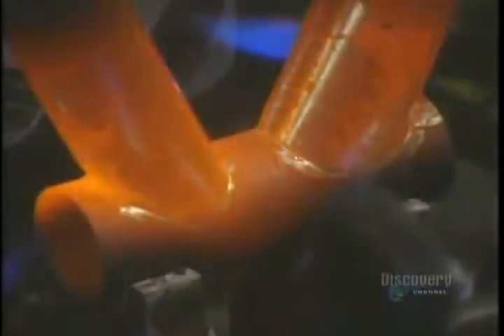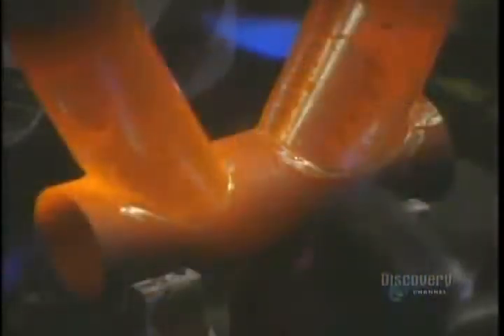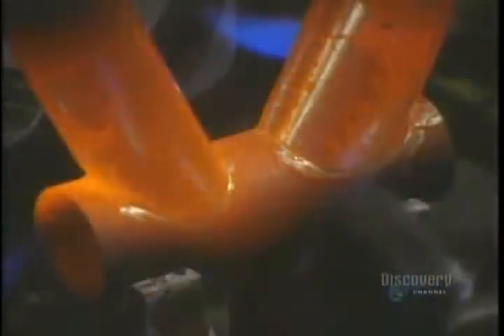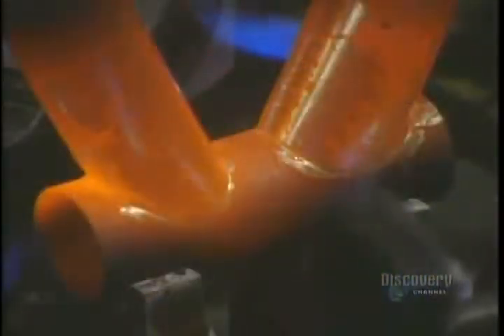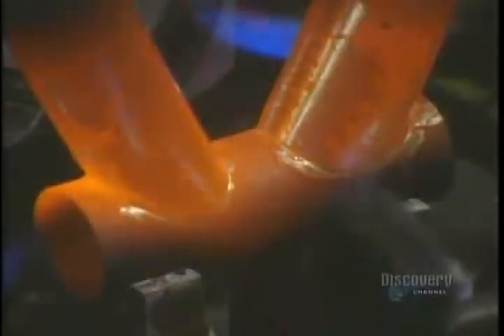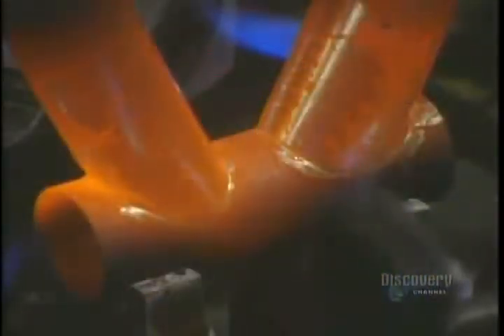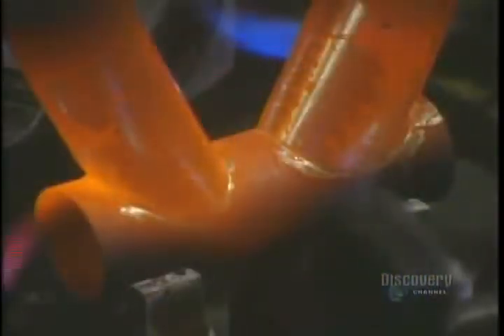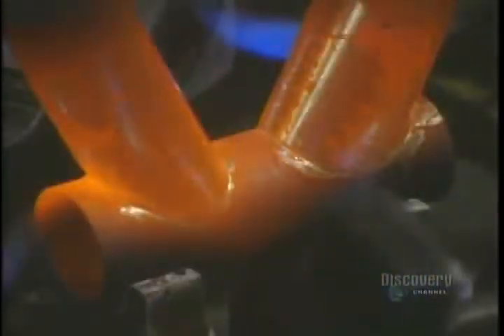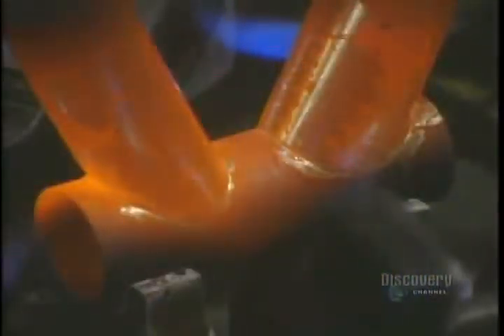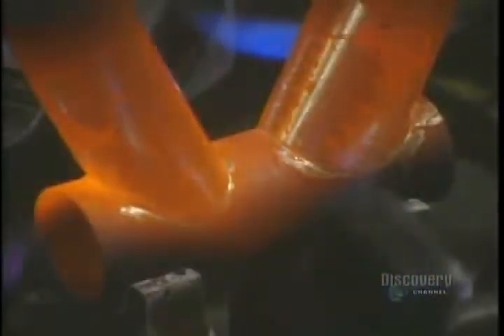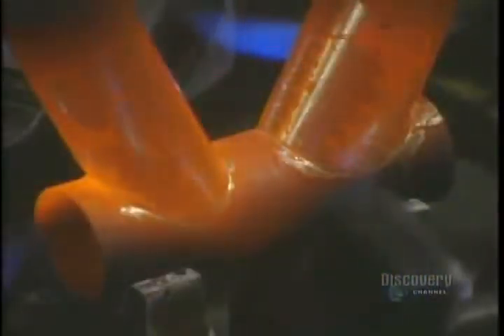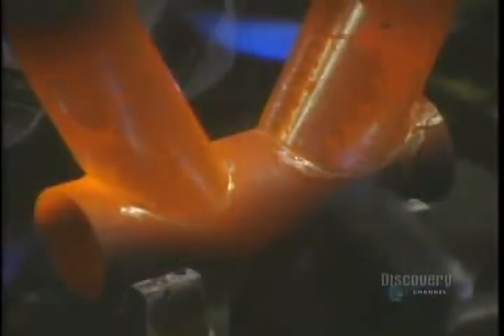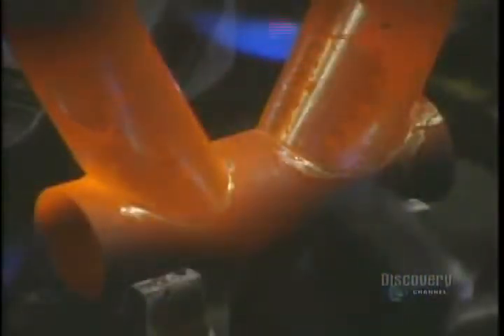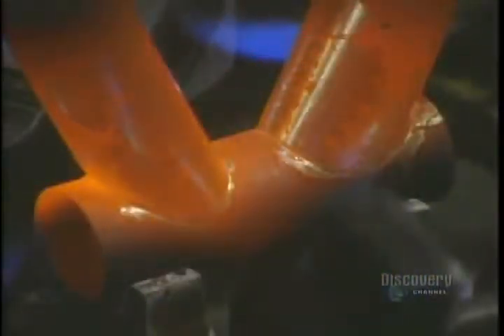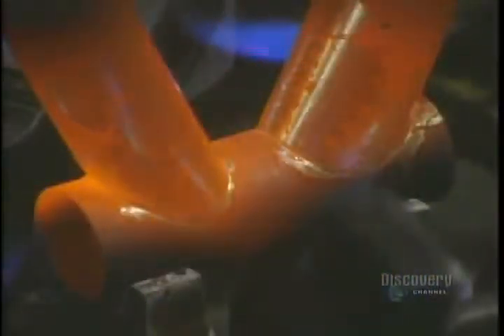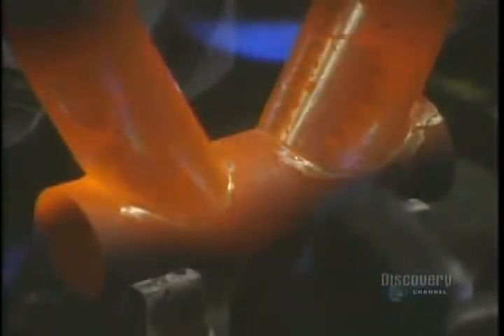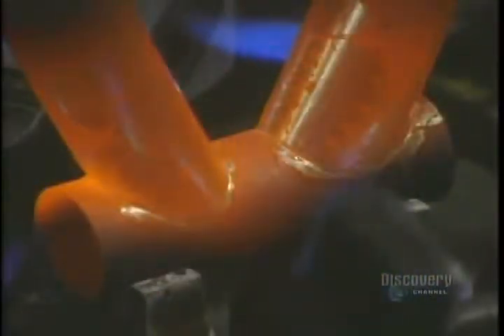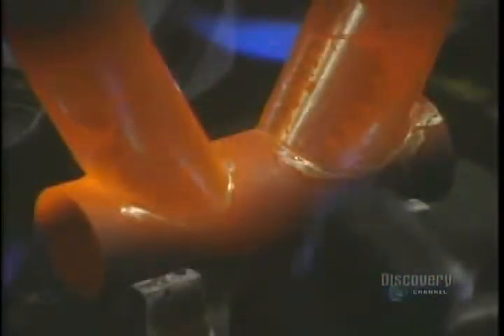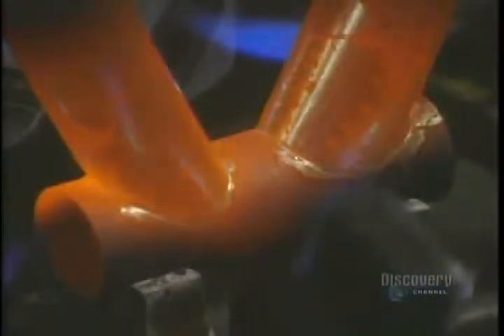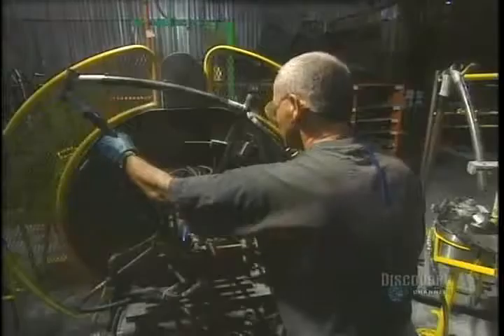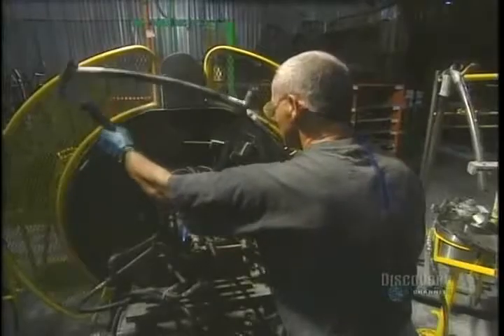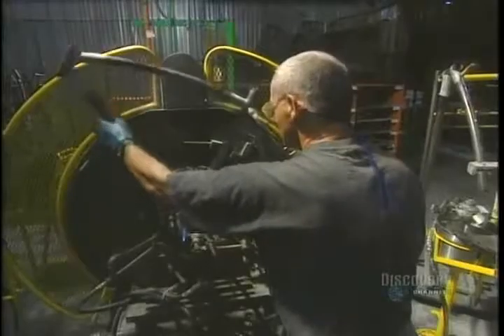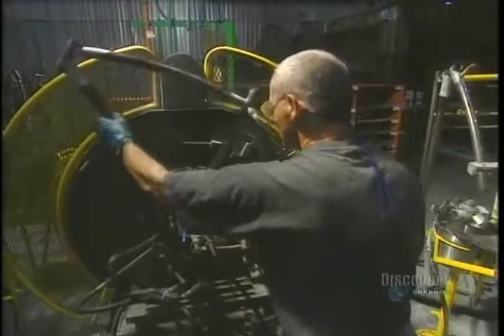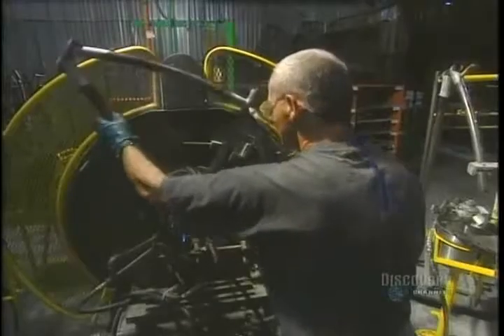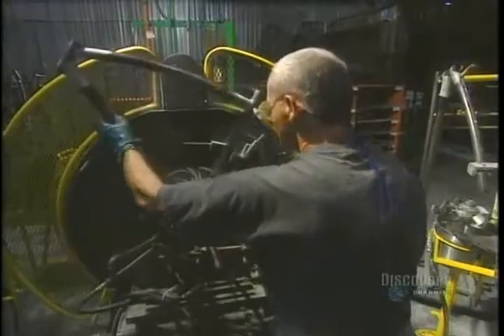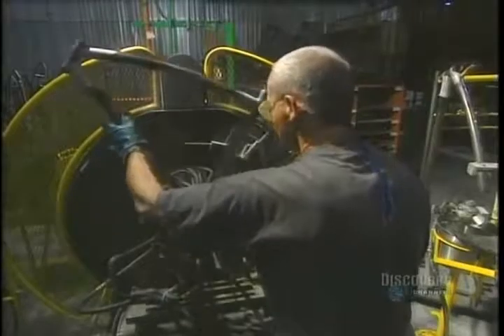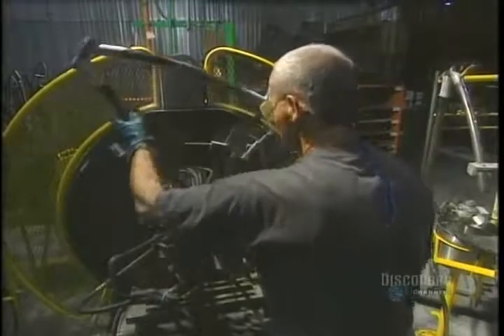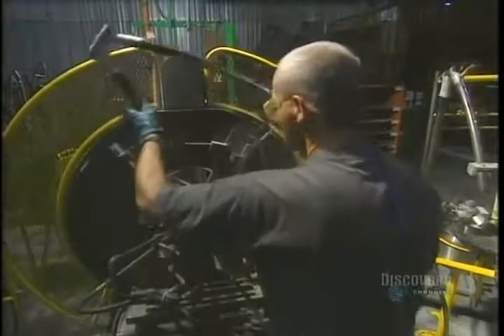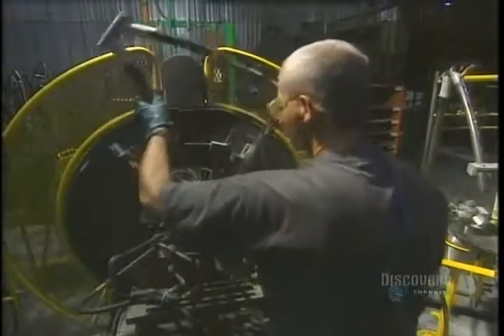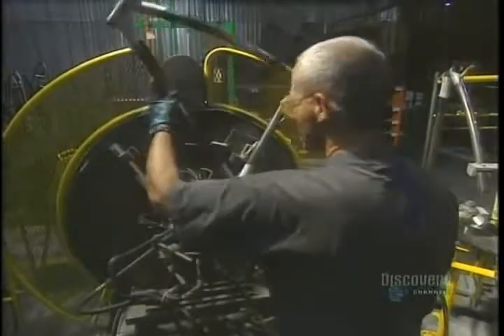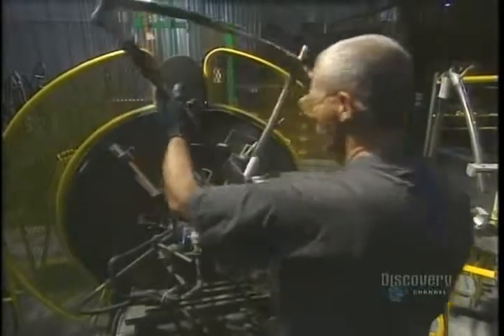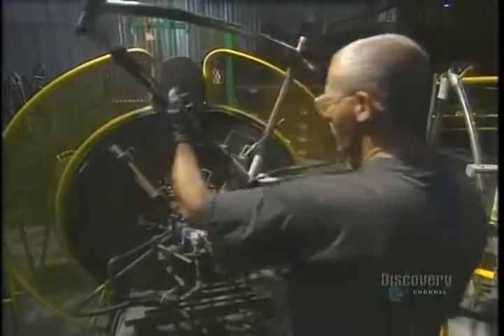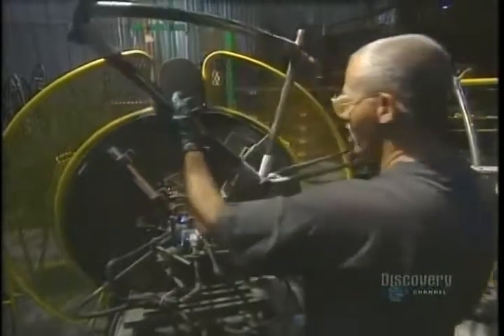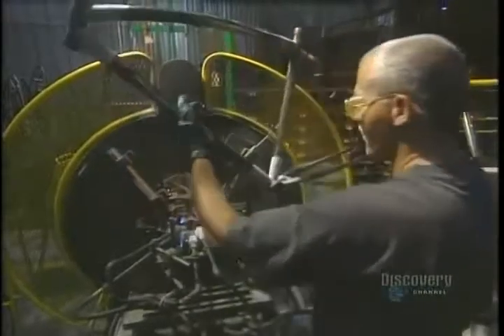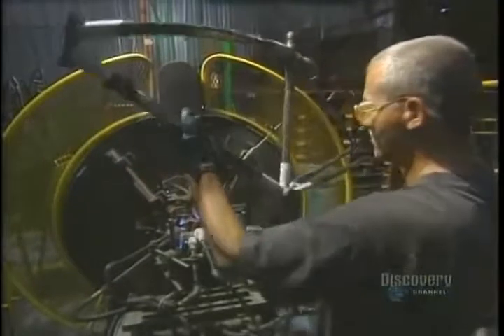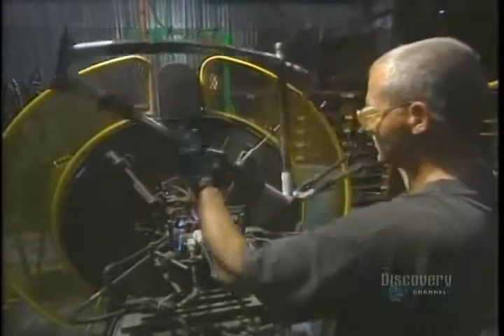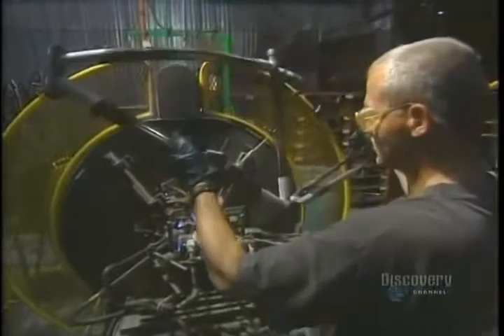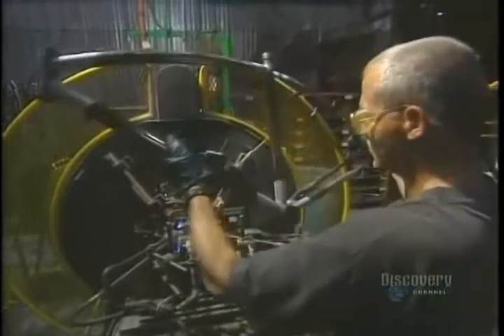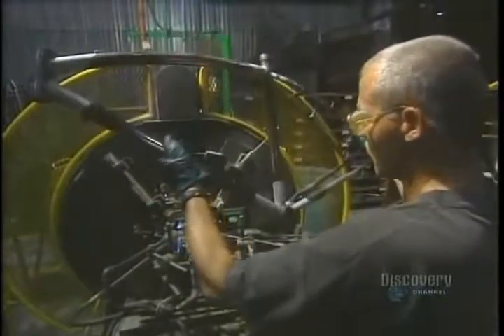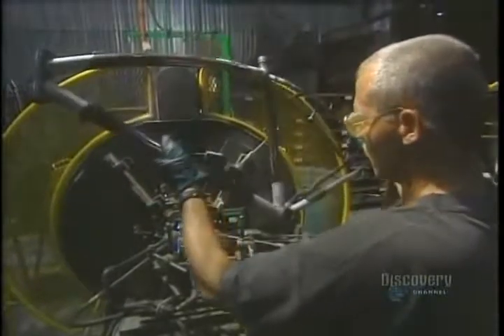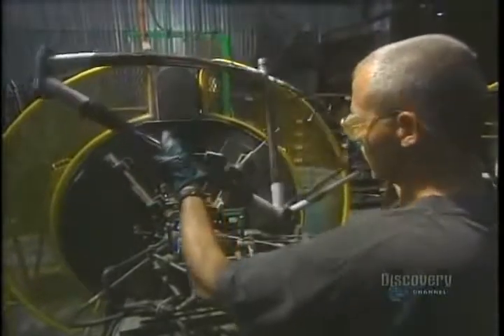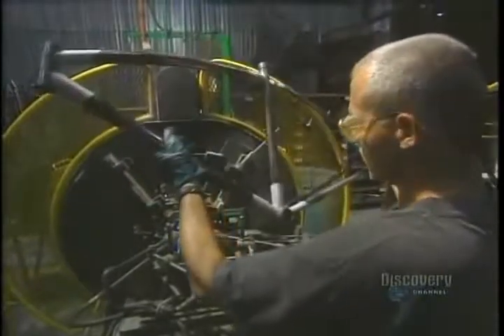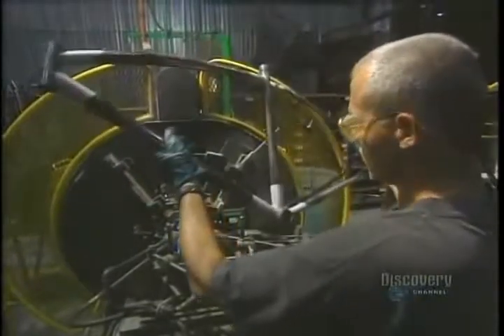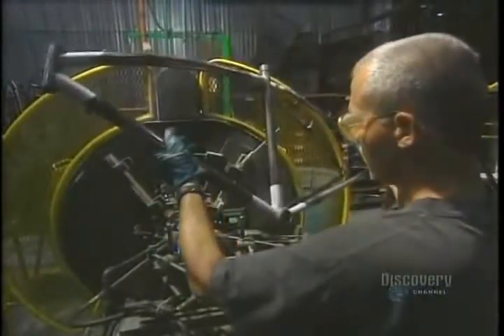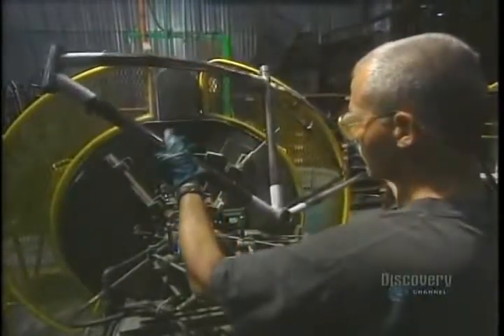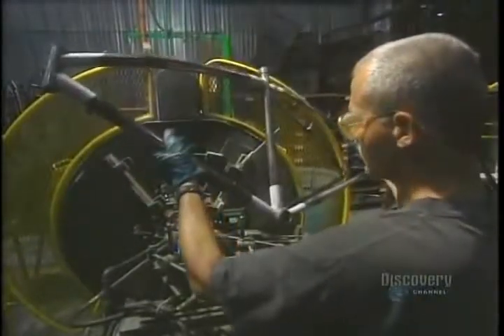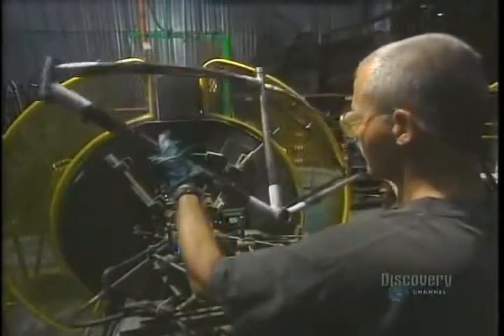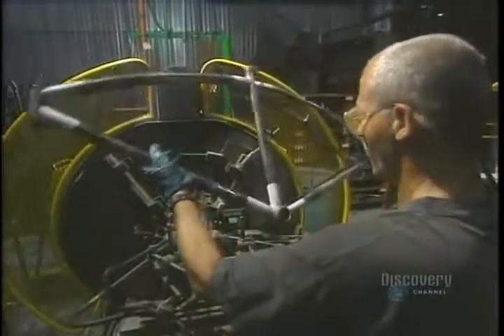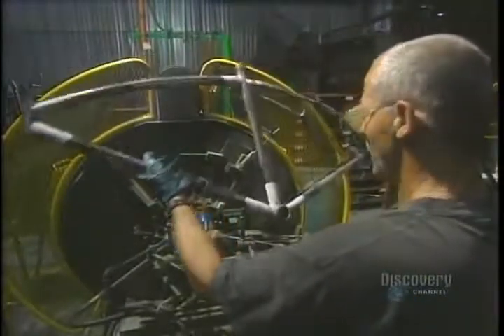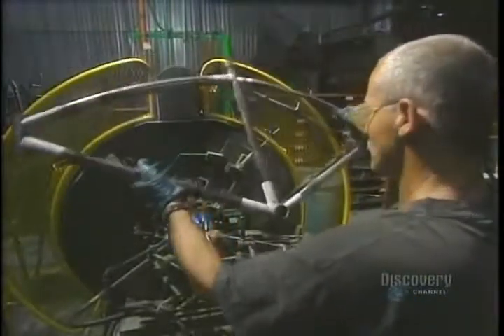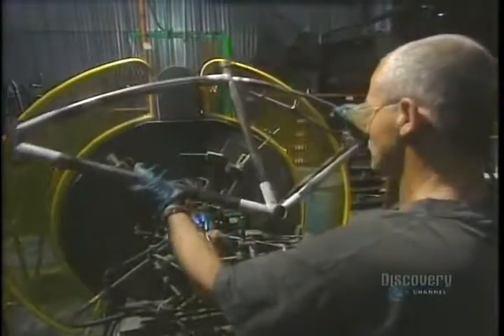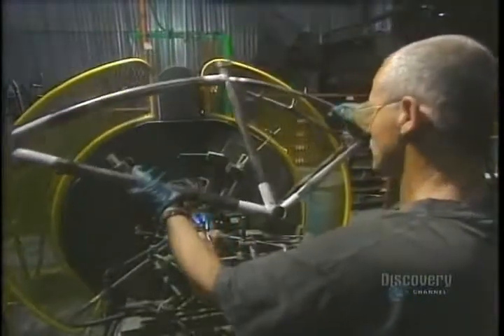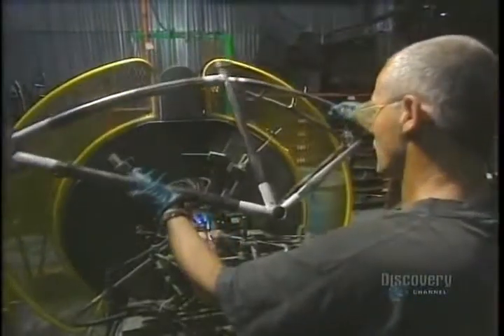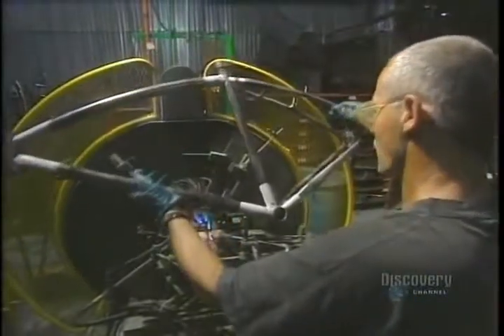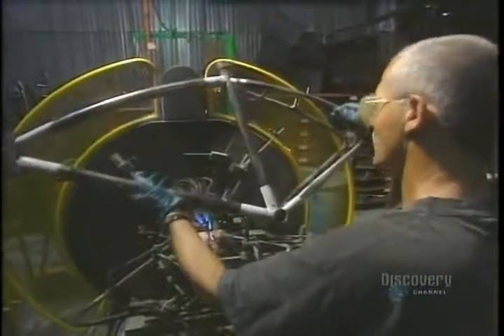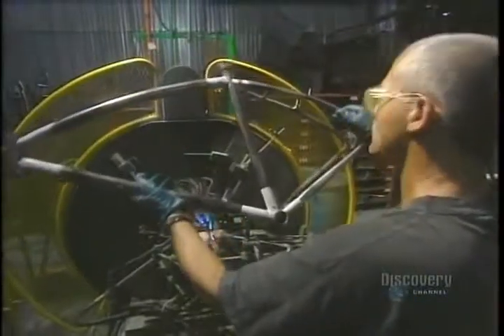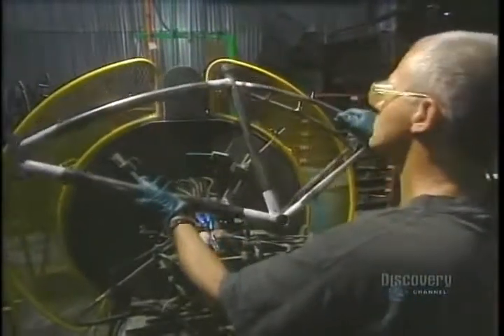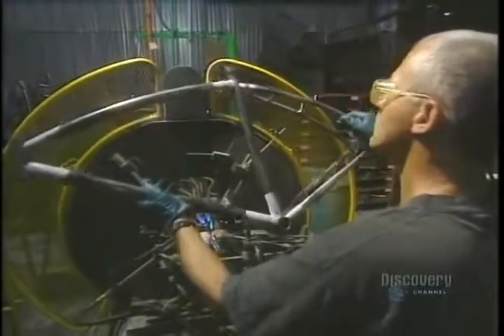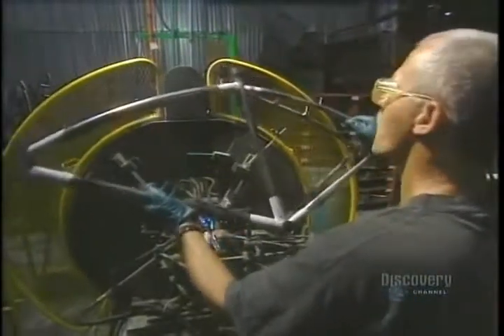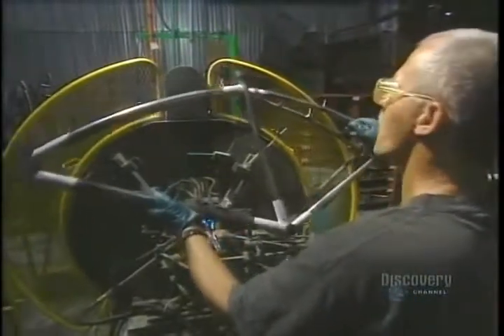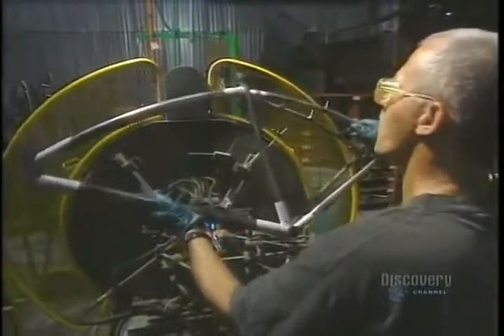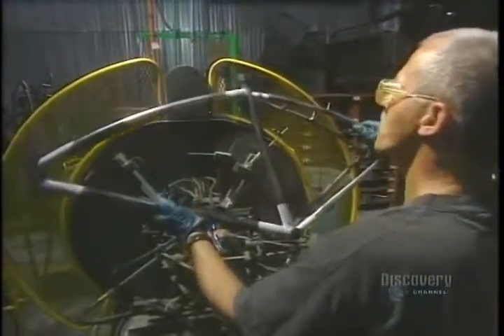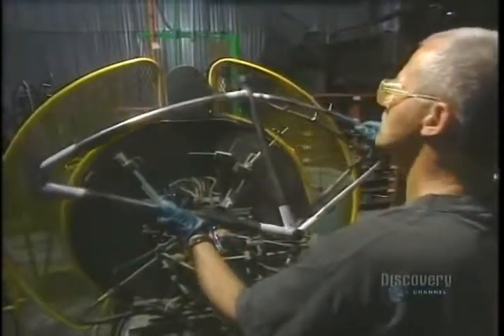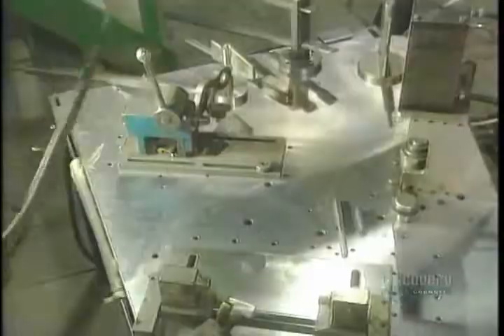Once welded, the part takes four minutes to cool. They proceed in the same way with all the tubes which form the frame of the bicycle.